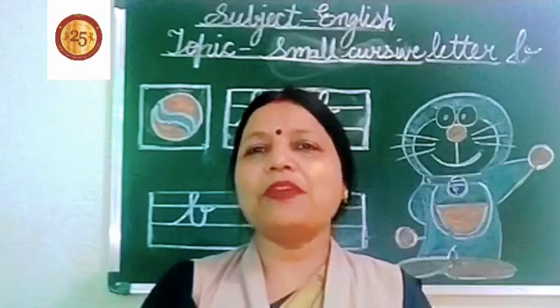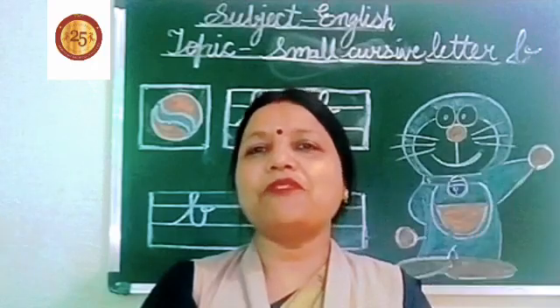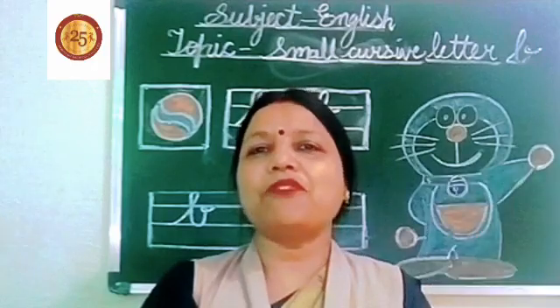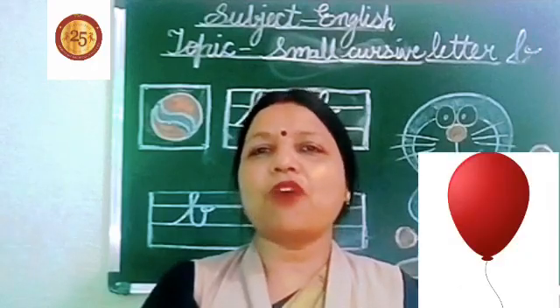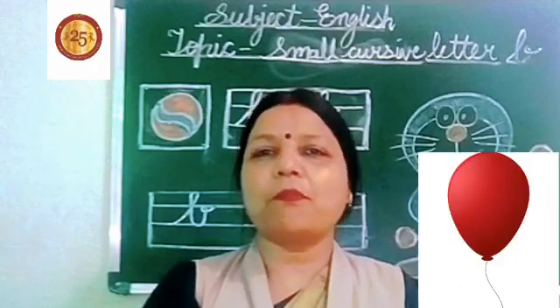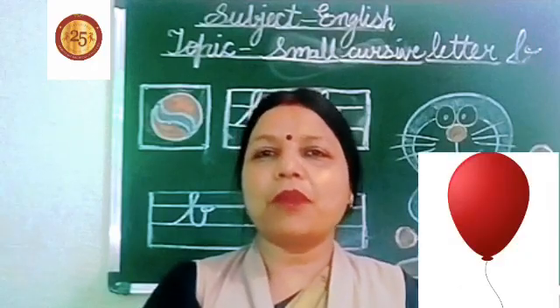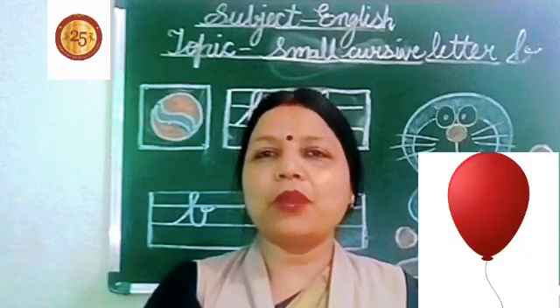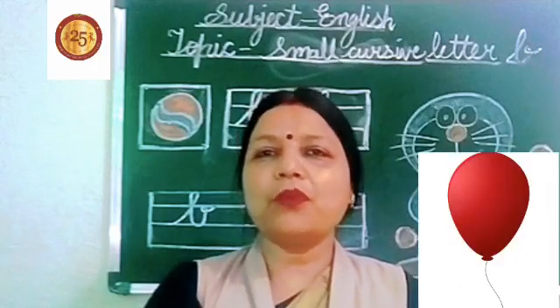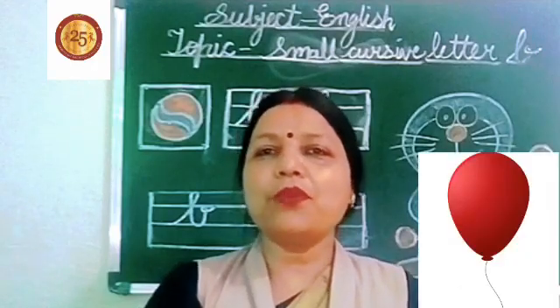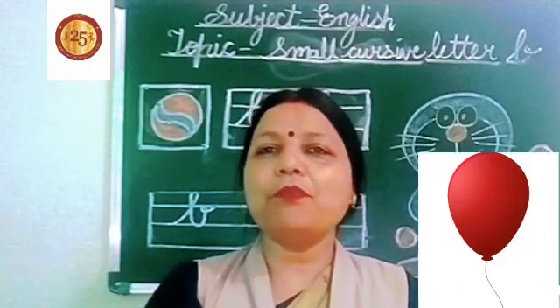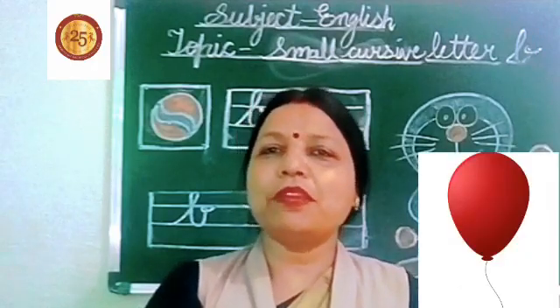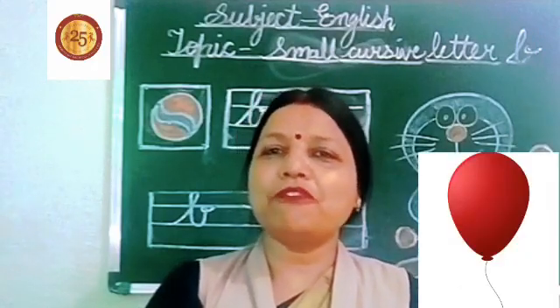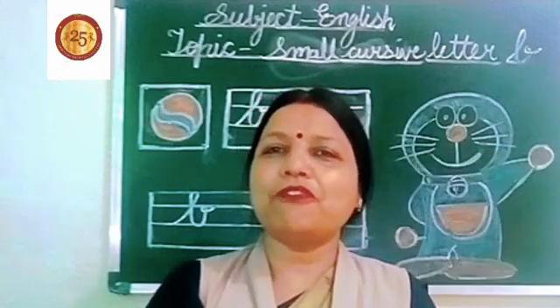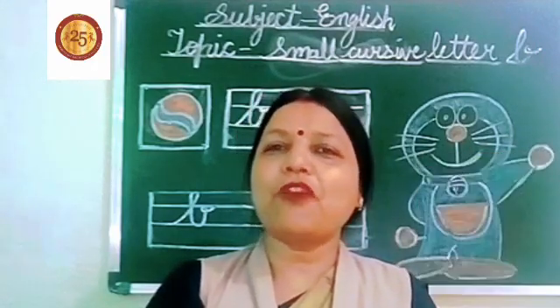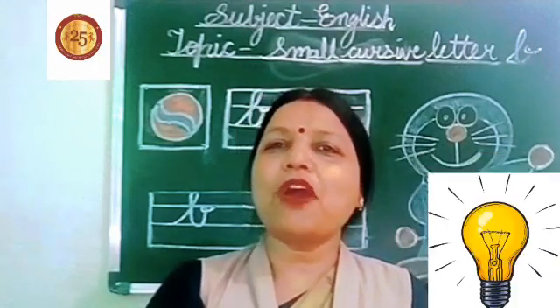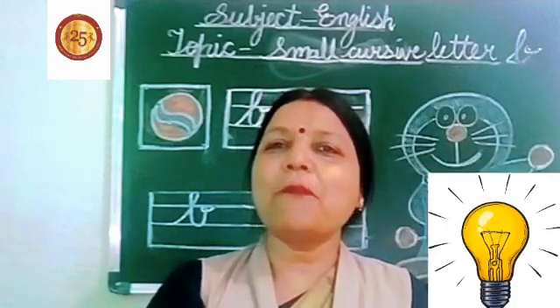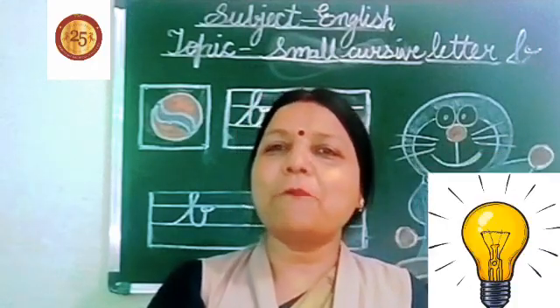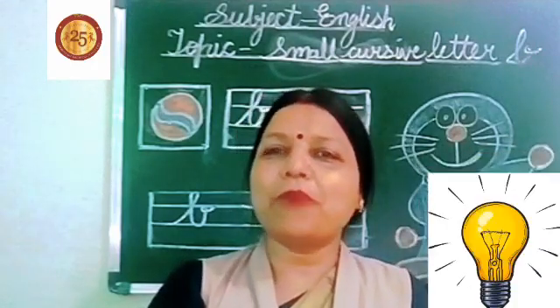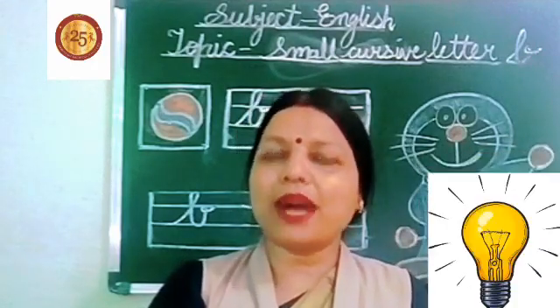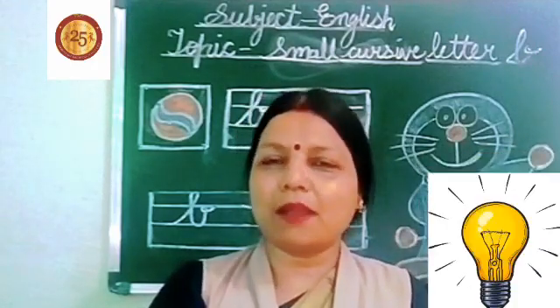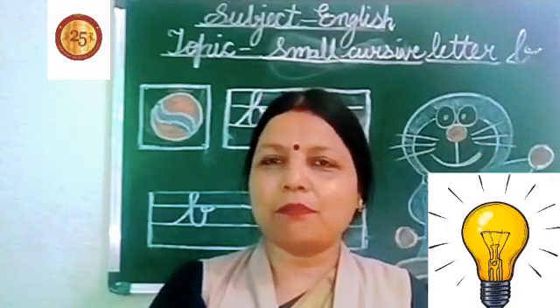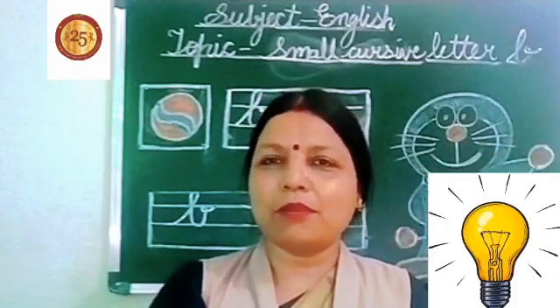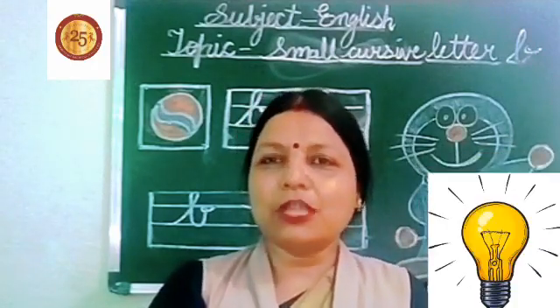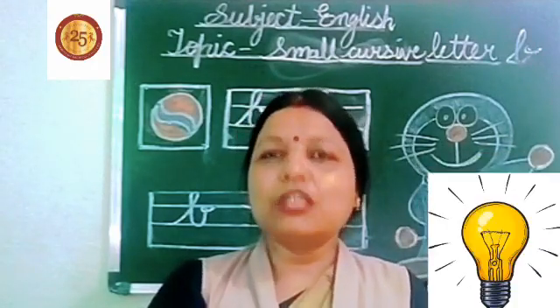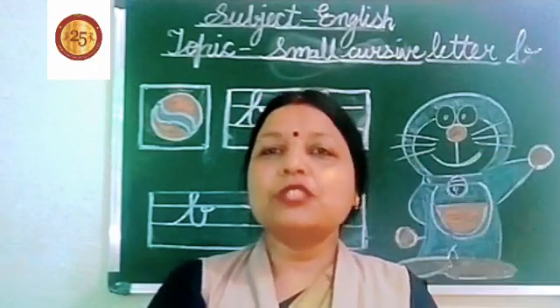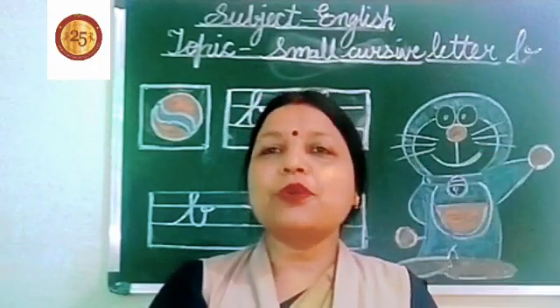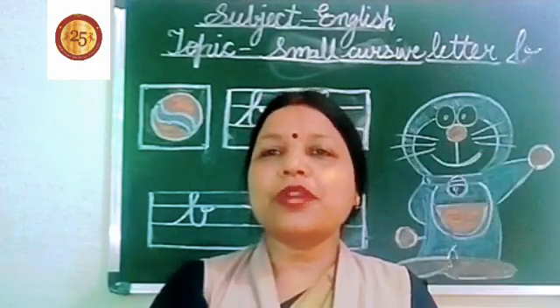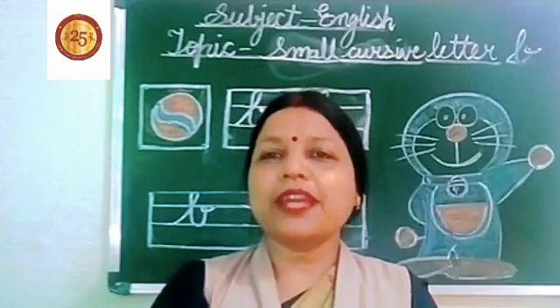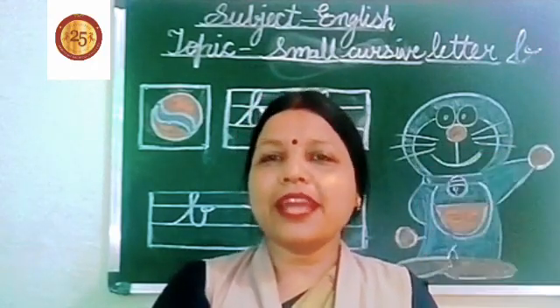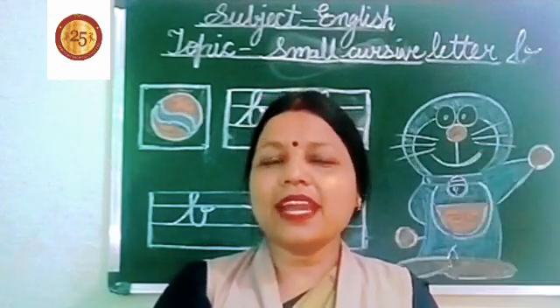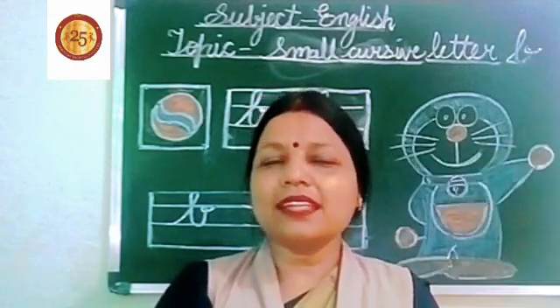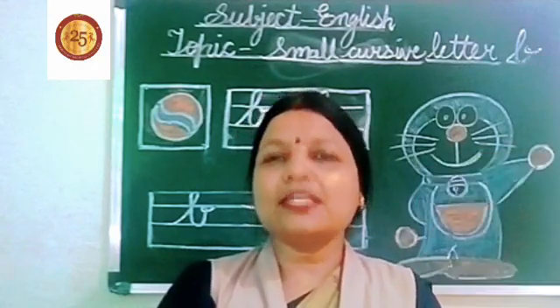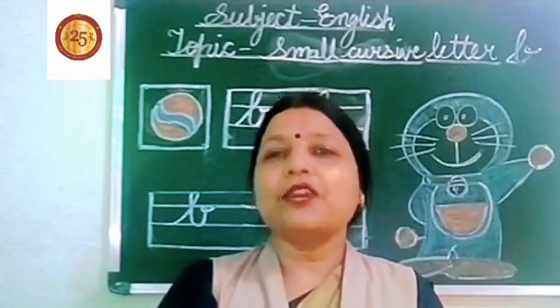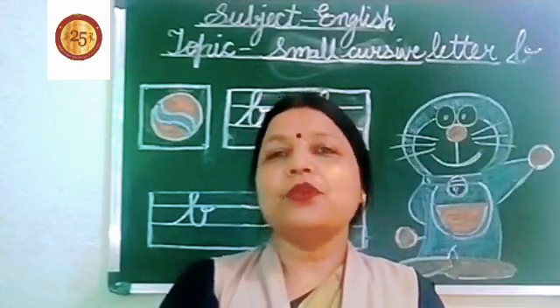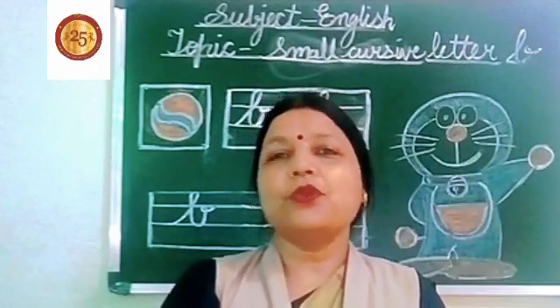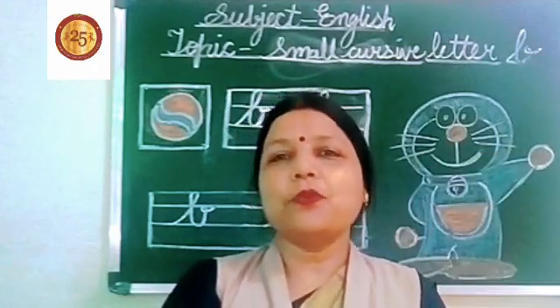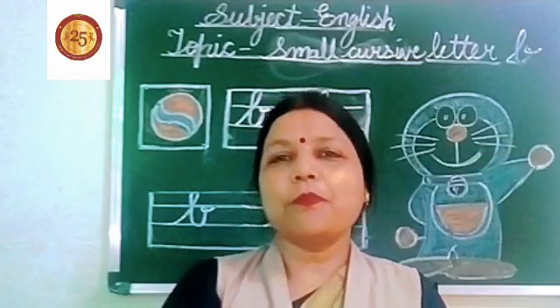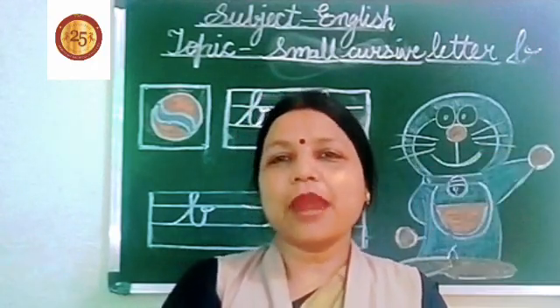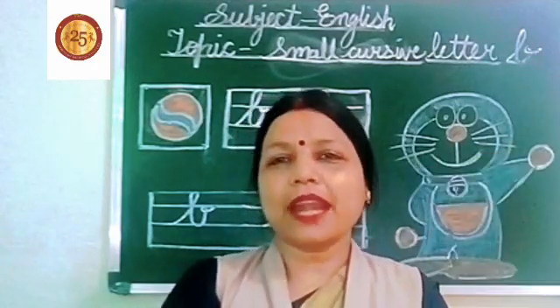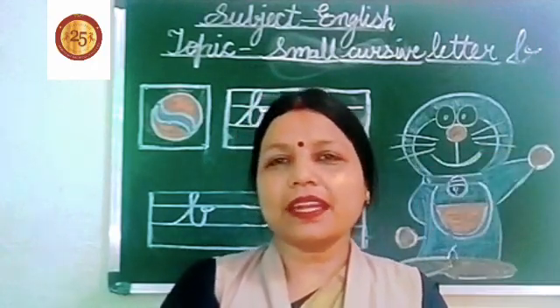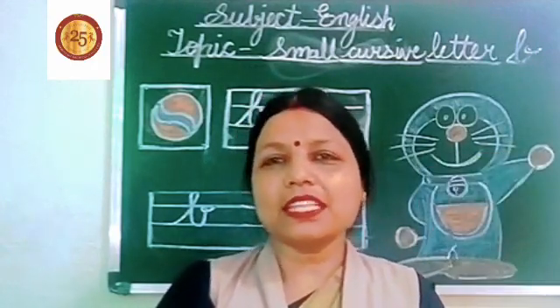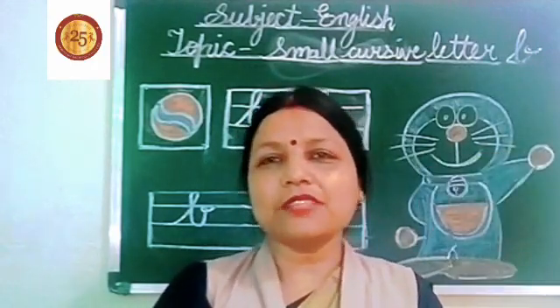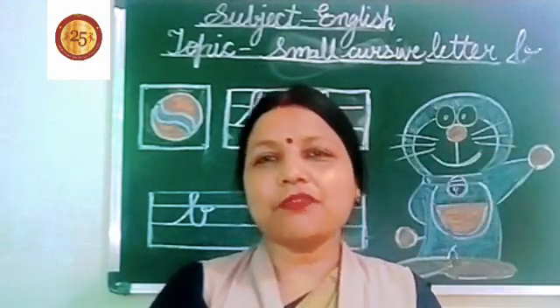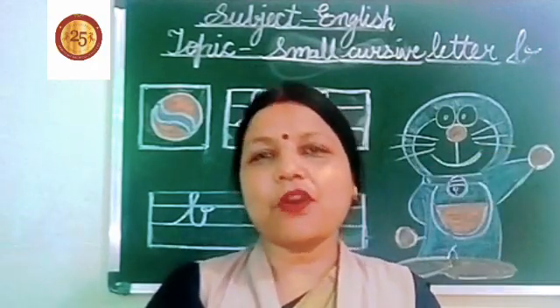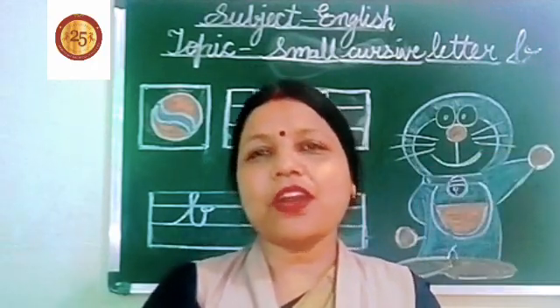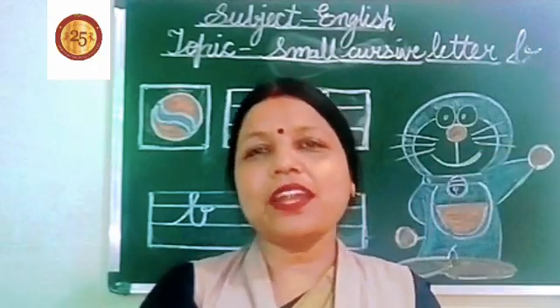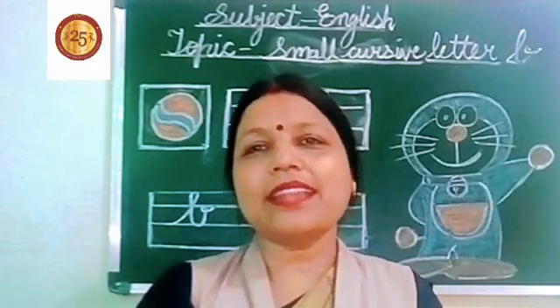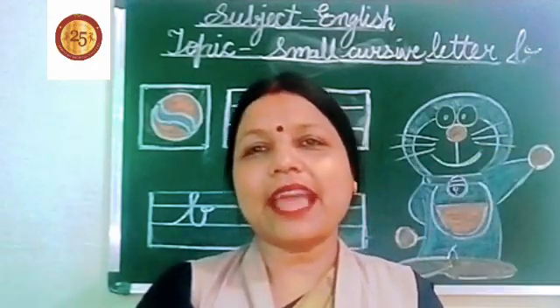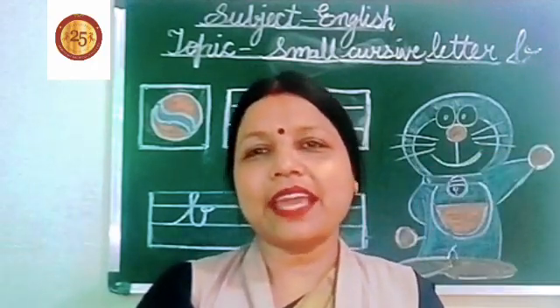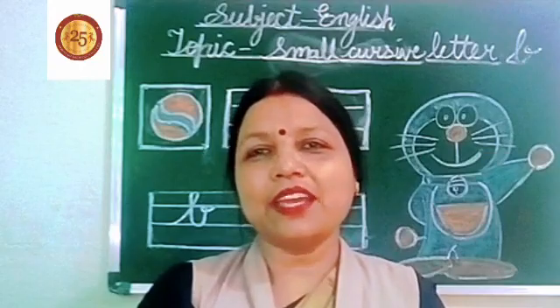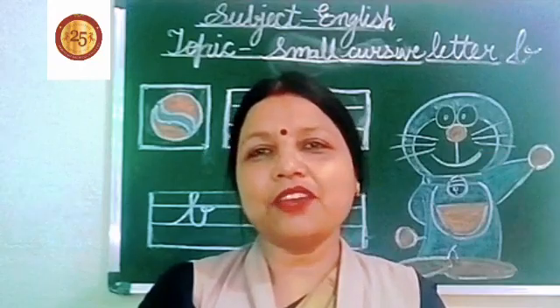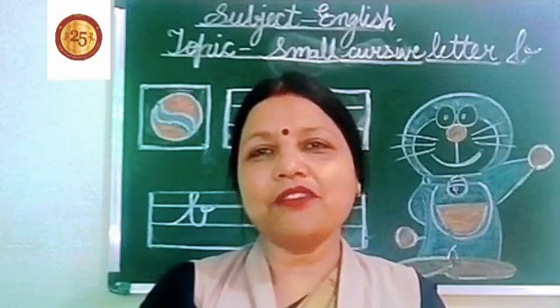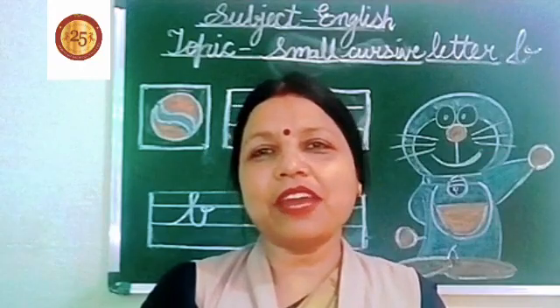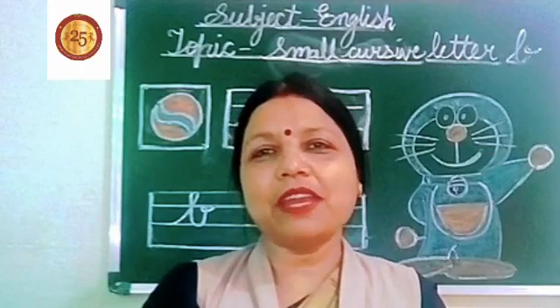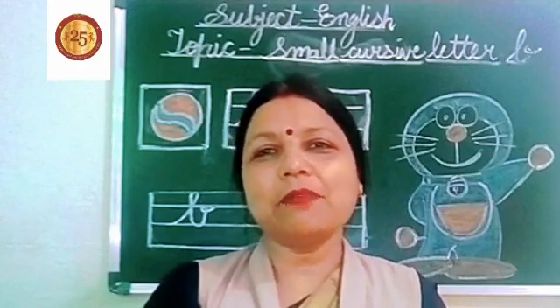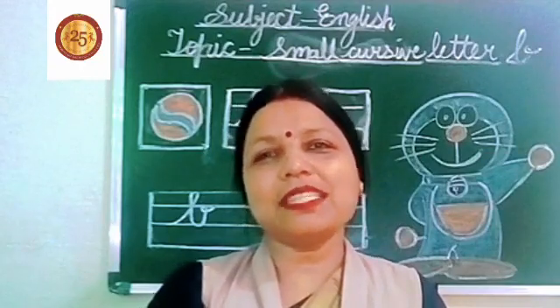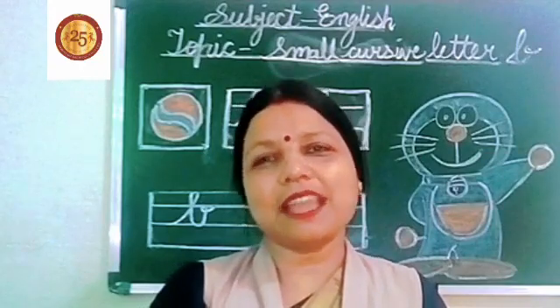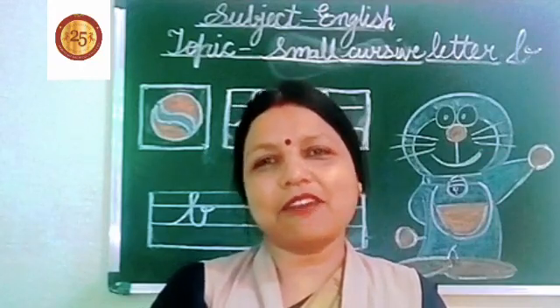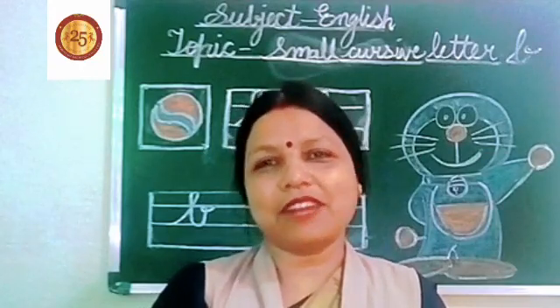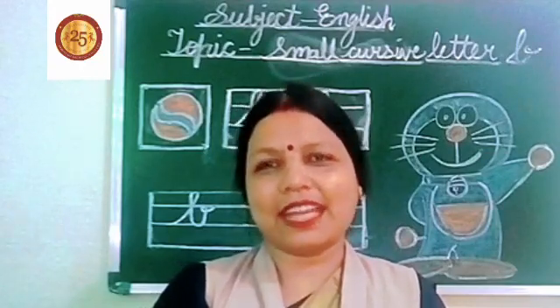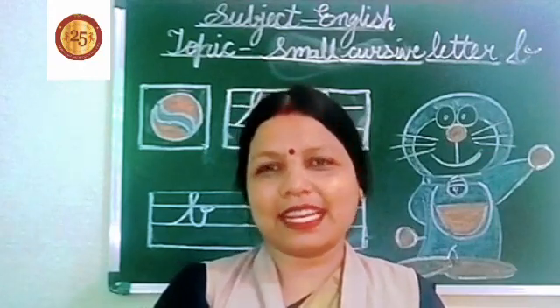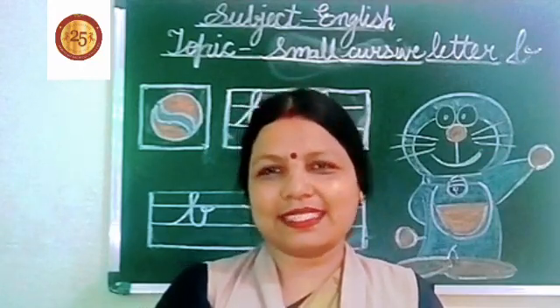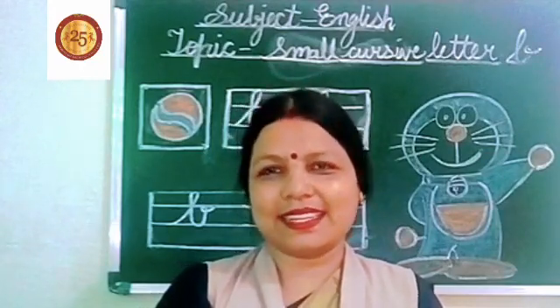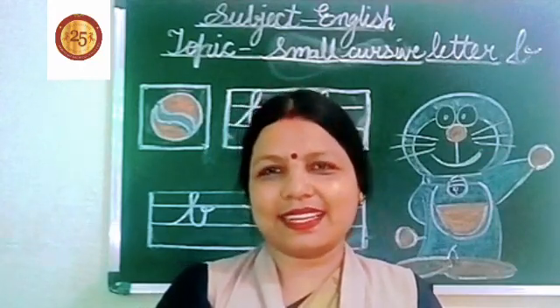B for balloon. B for ball. So kids, do practice for it. Thank you very much. Have a nice day.